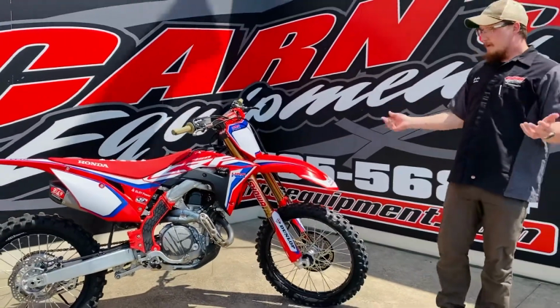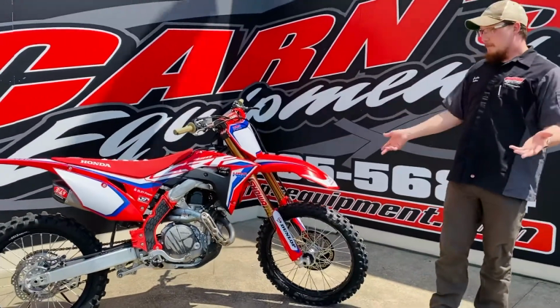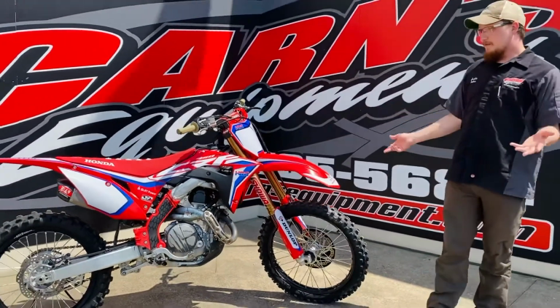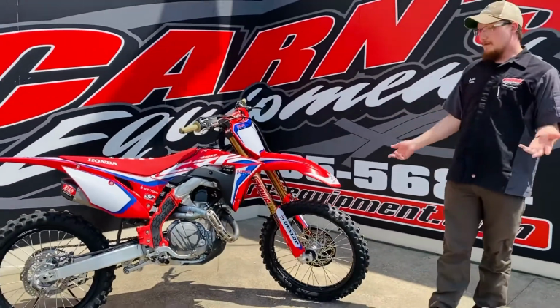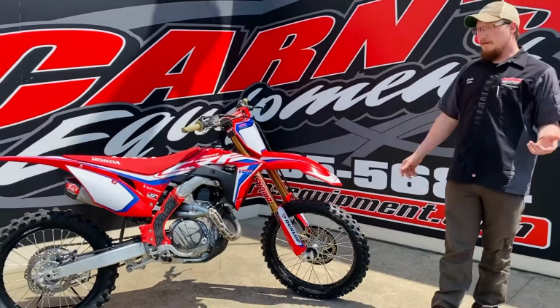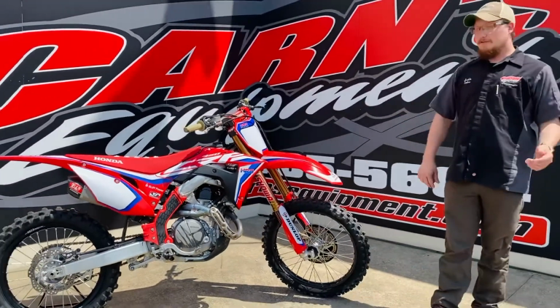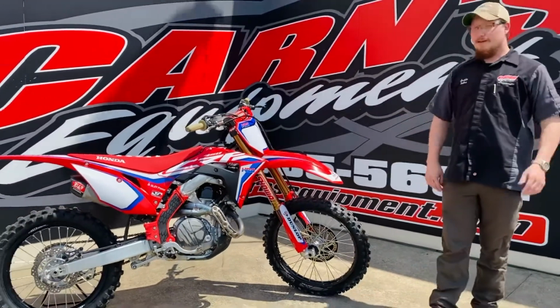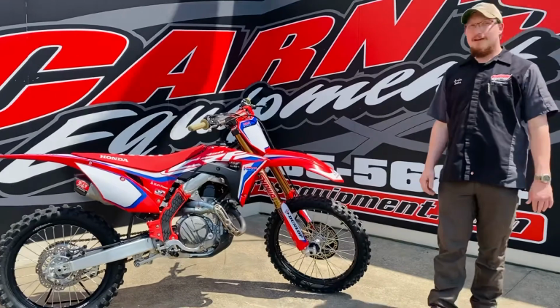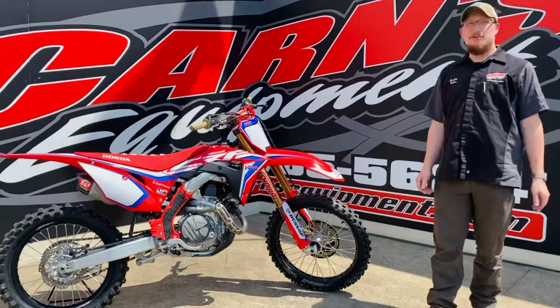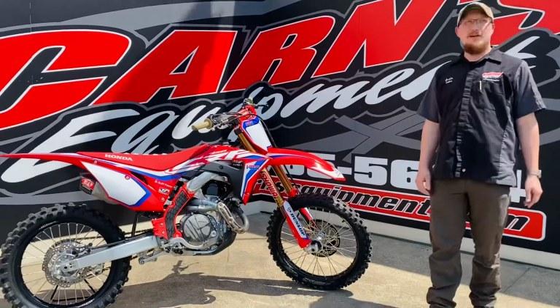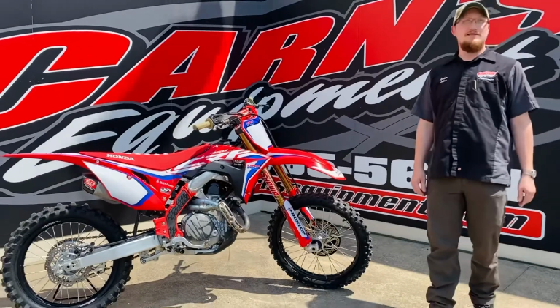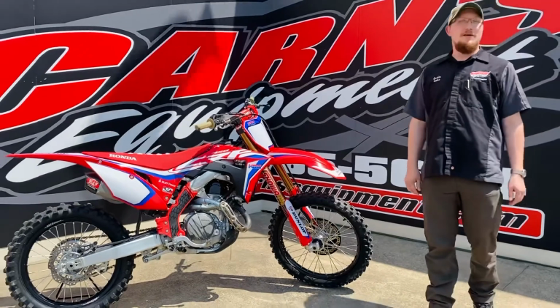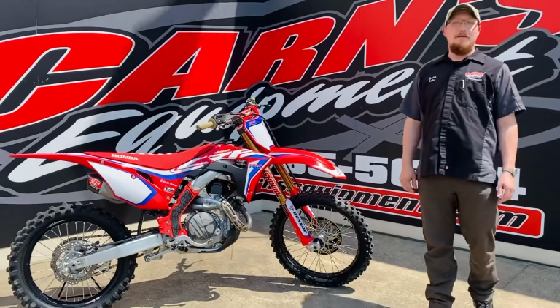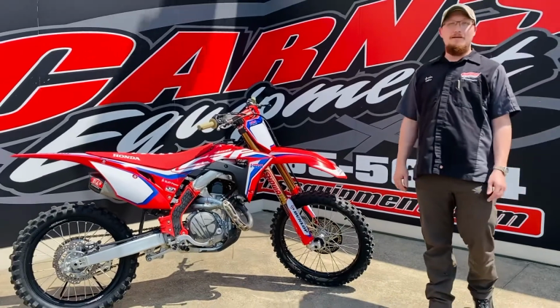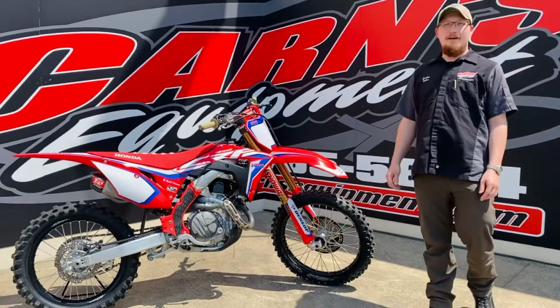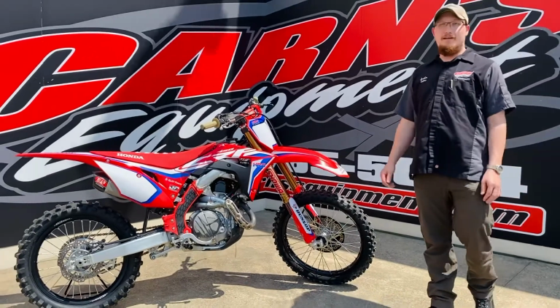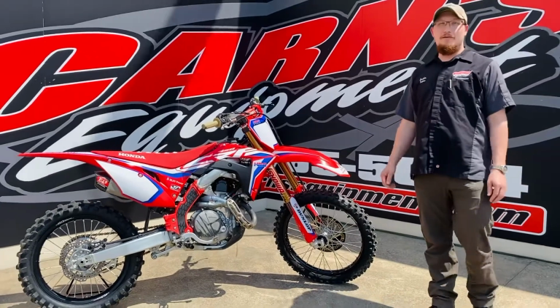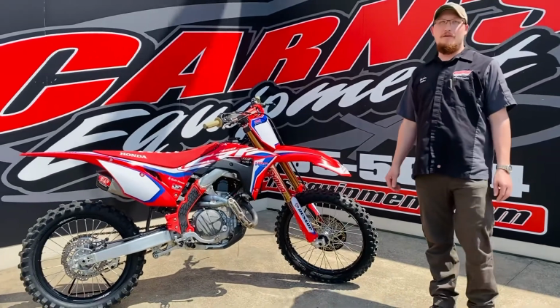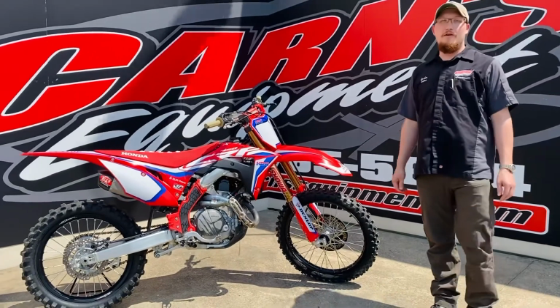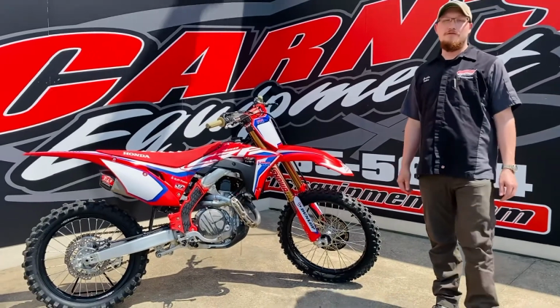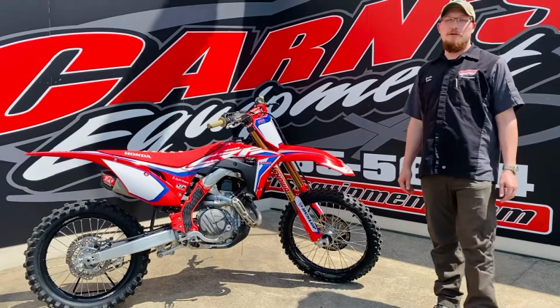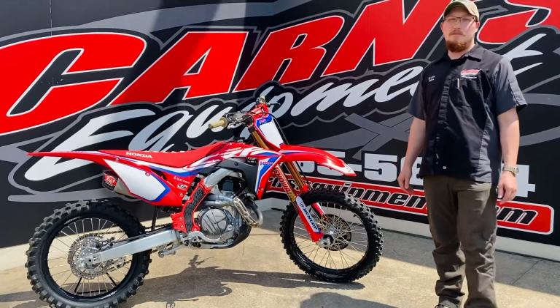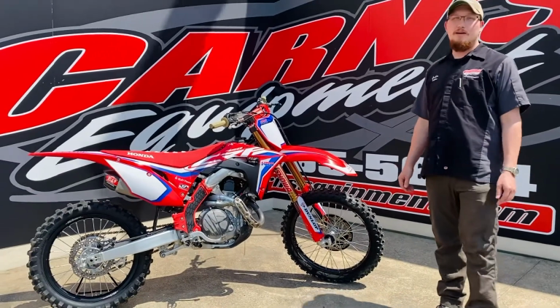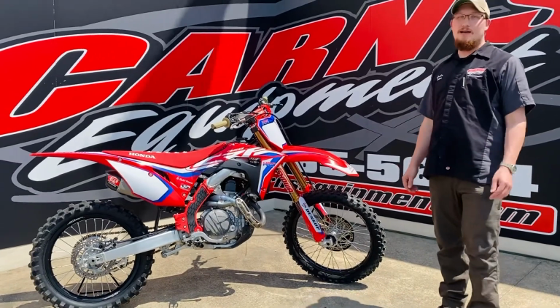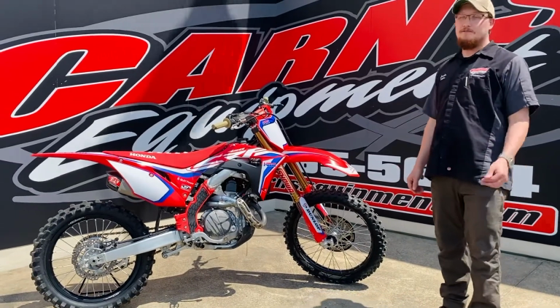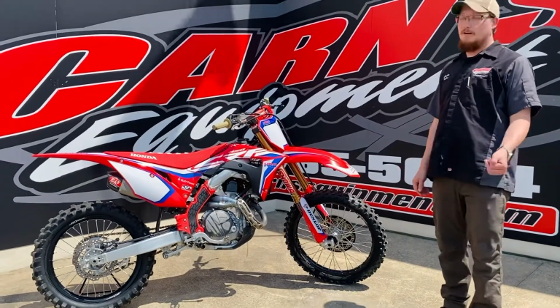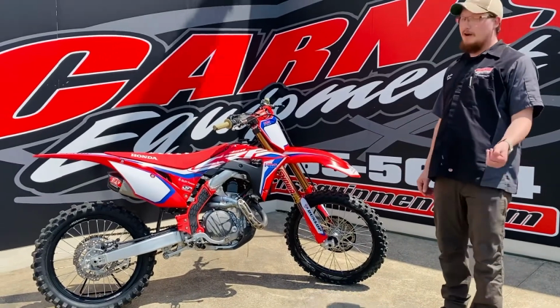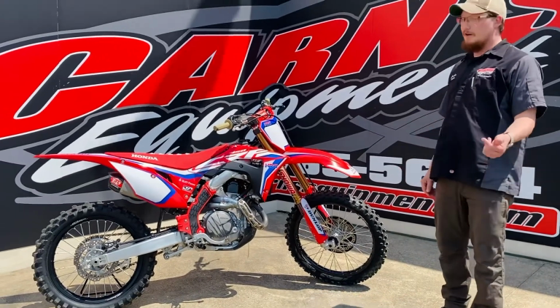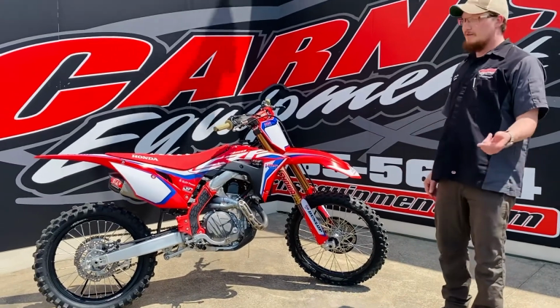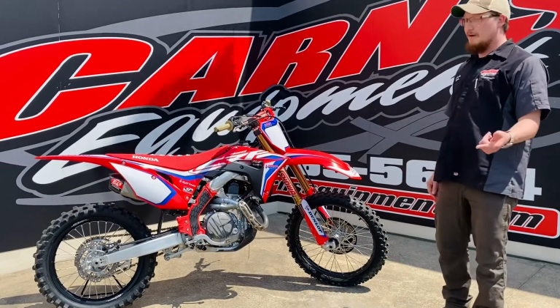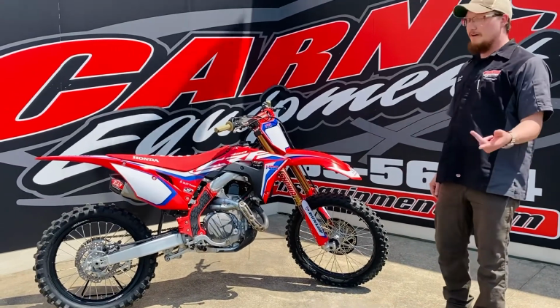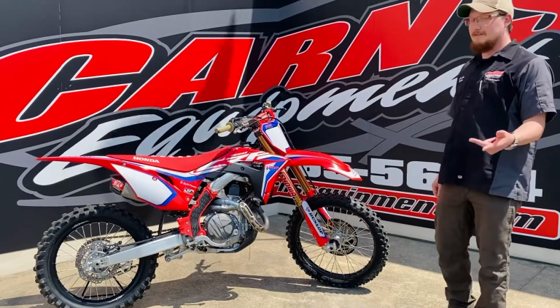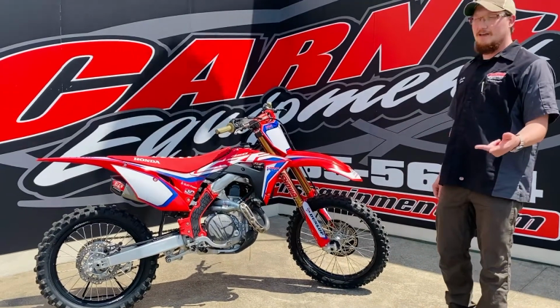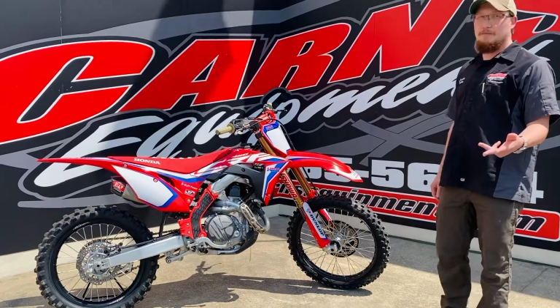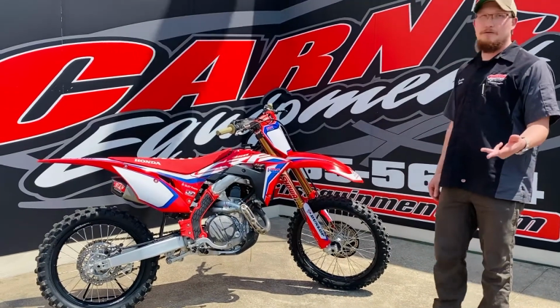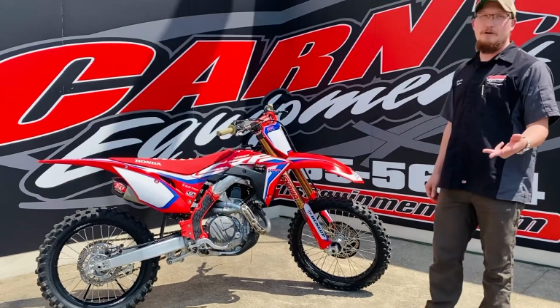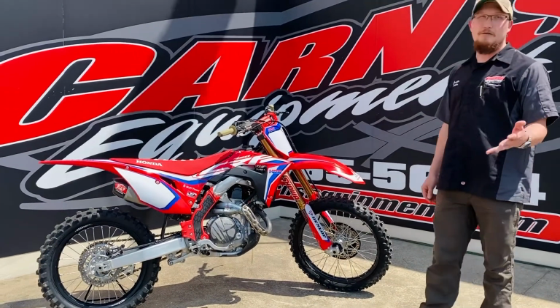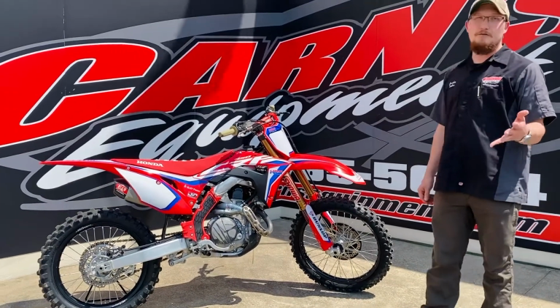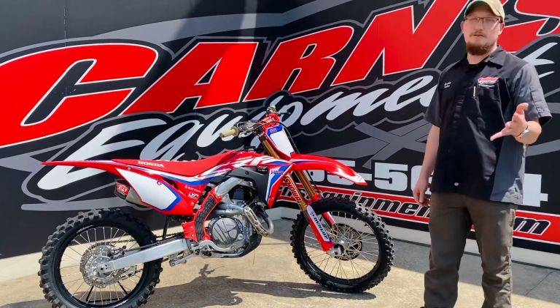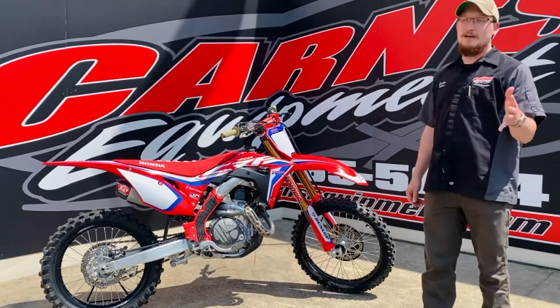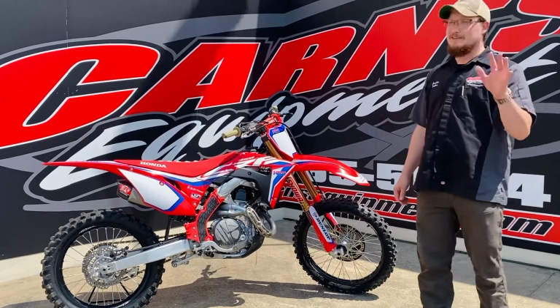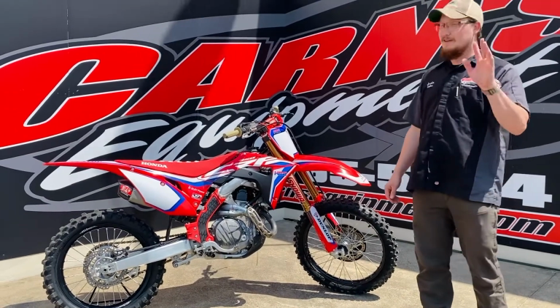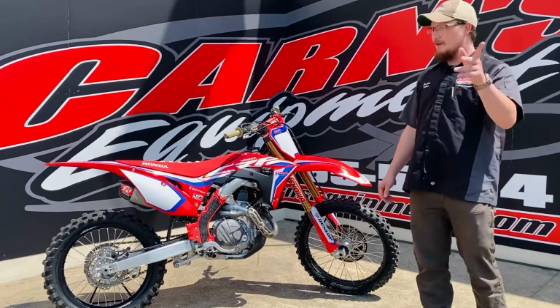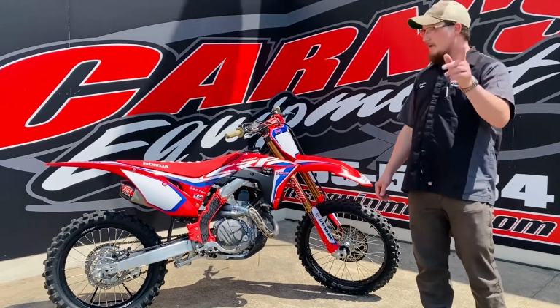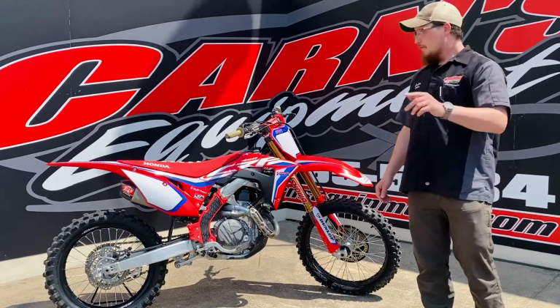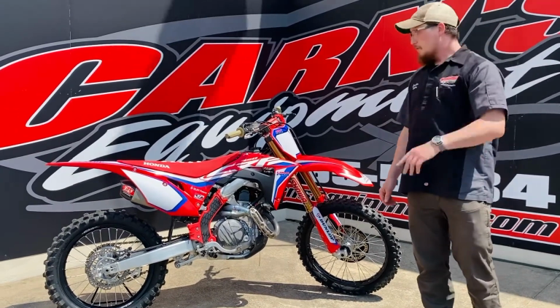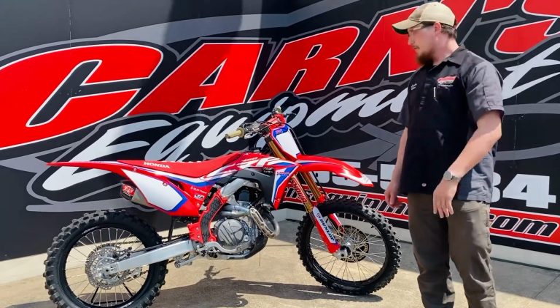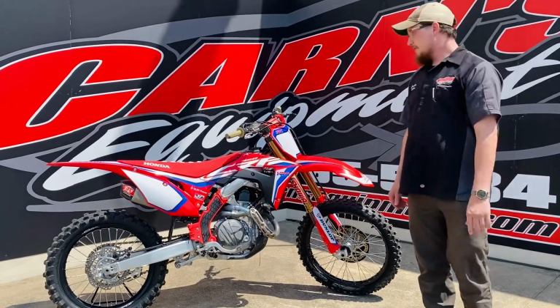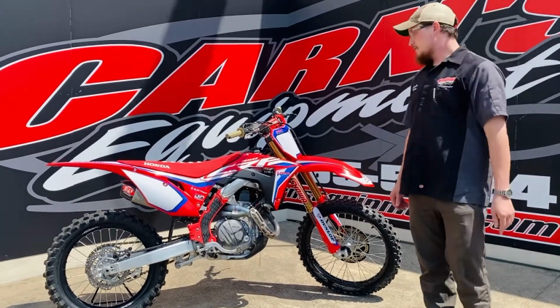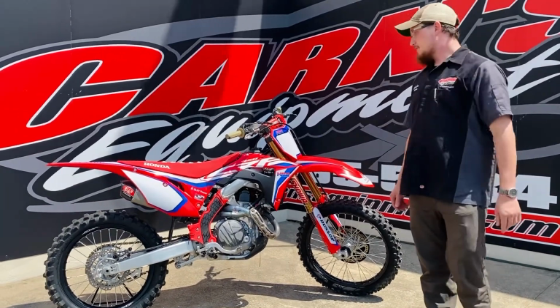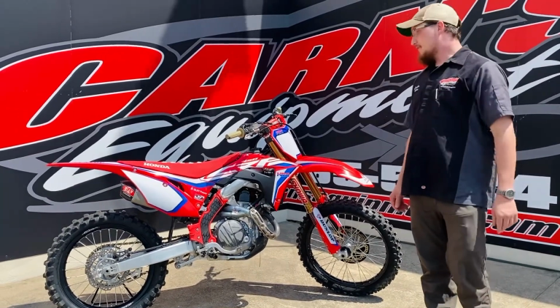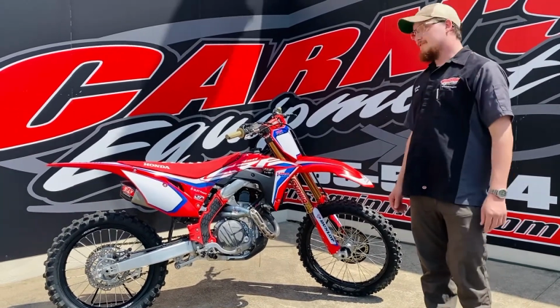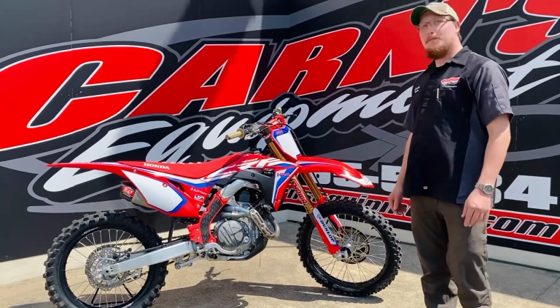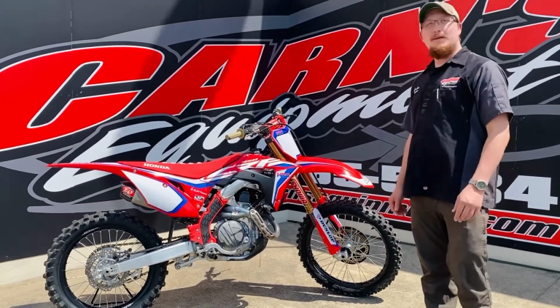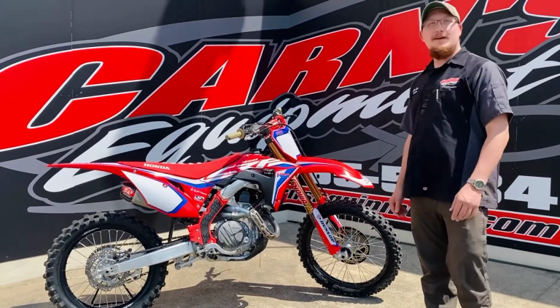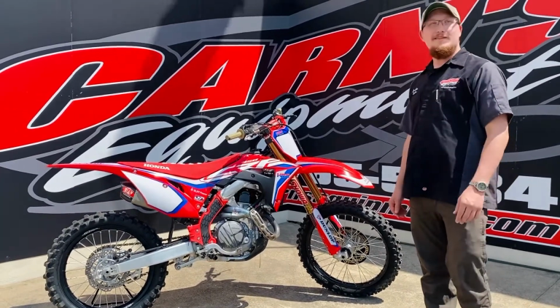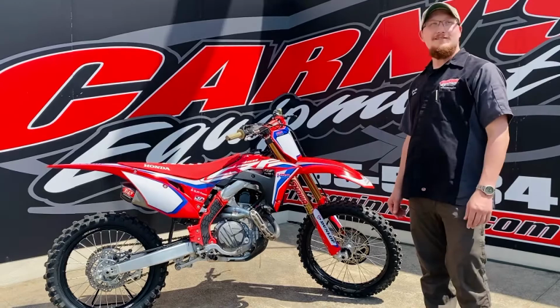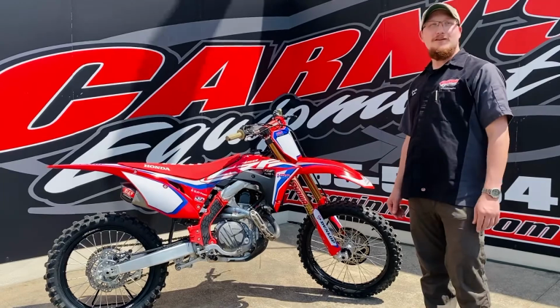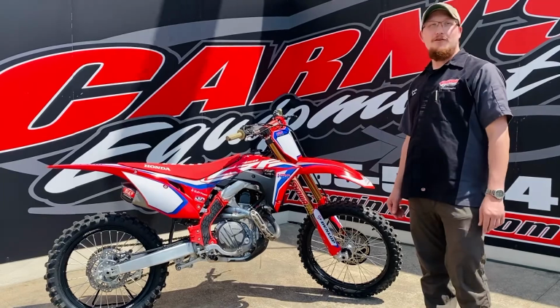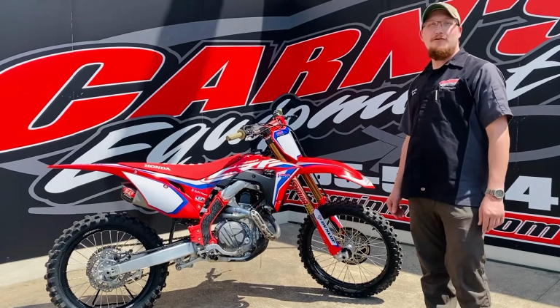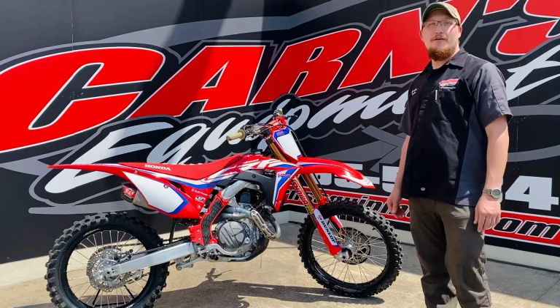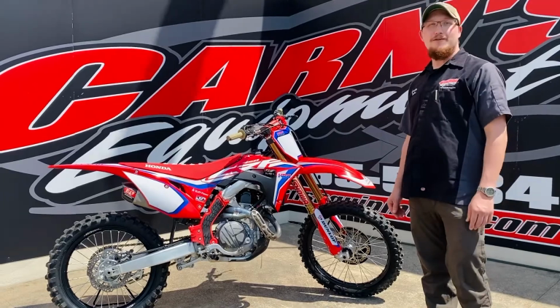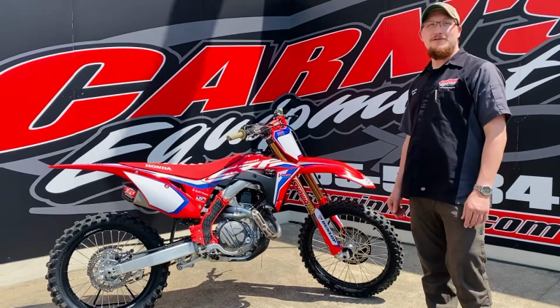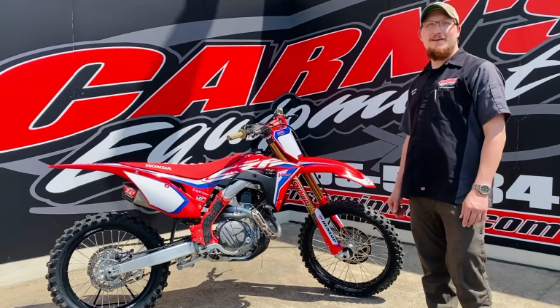Definitely get a chance to come on down here at Carnes Equipment. Ask for Eric, Derek, Sam, Kurt, or Justin. We'll get you fixed up and get this in your garage today.